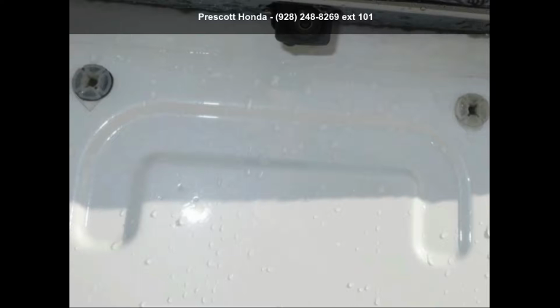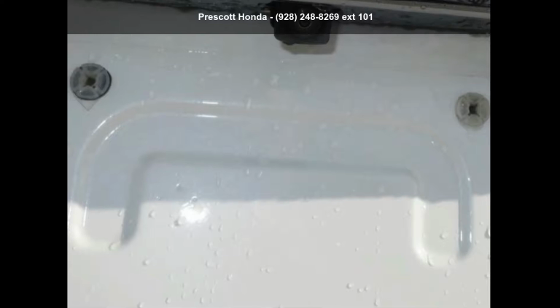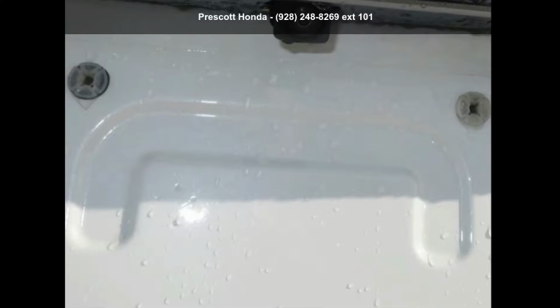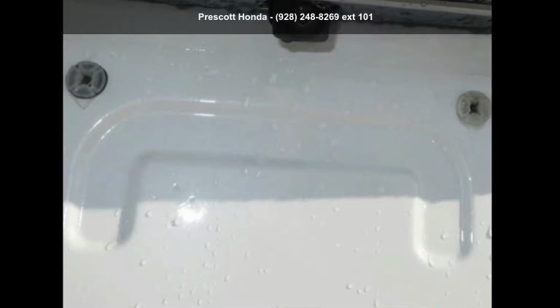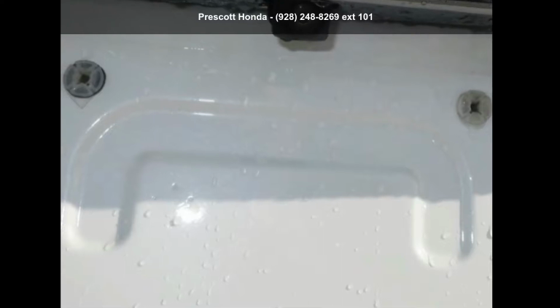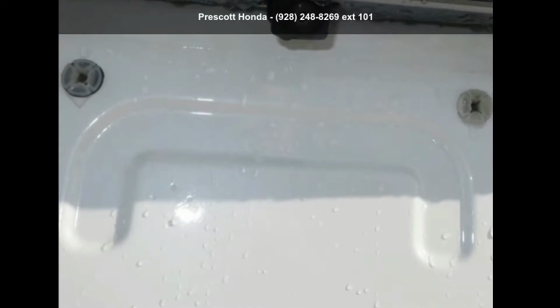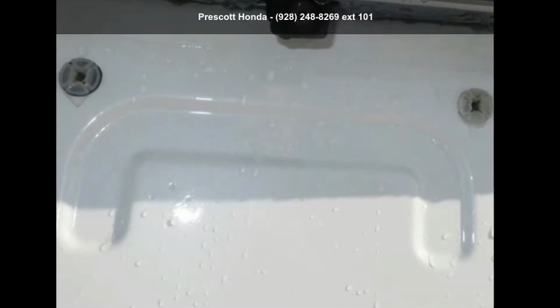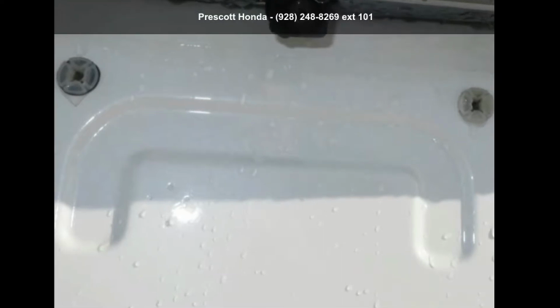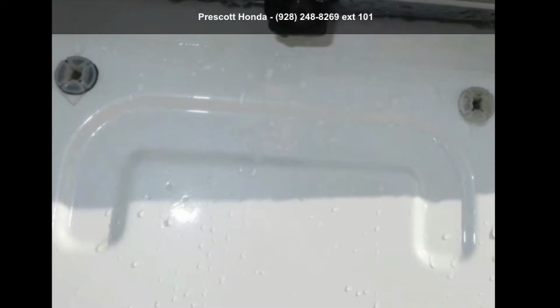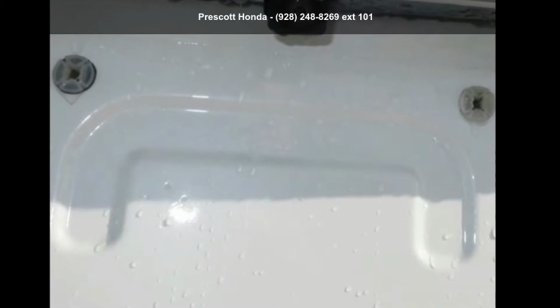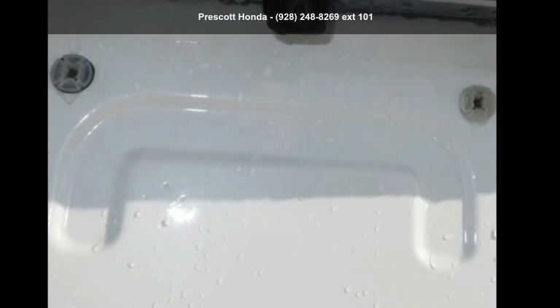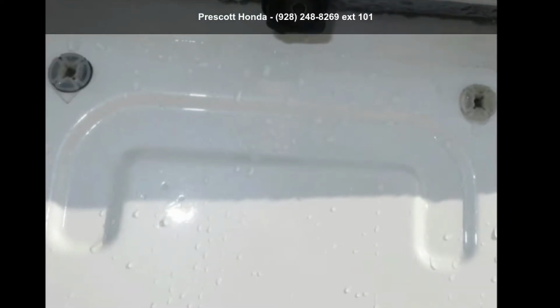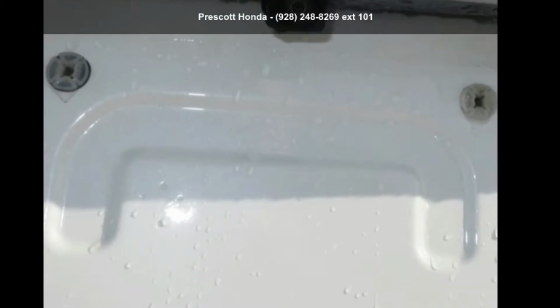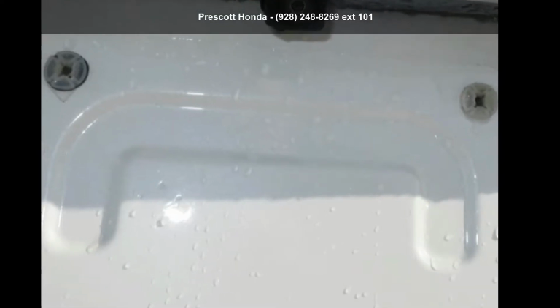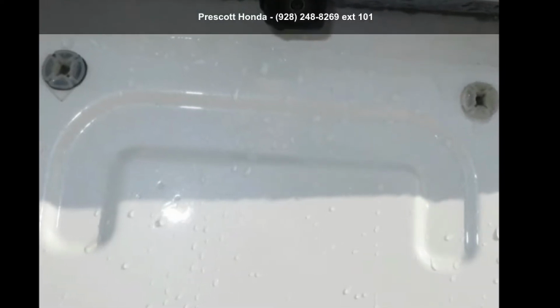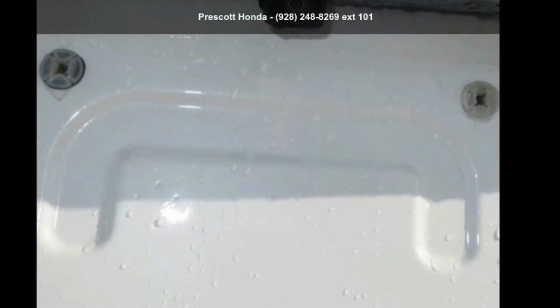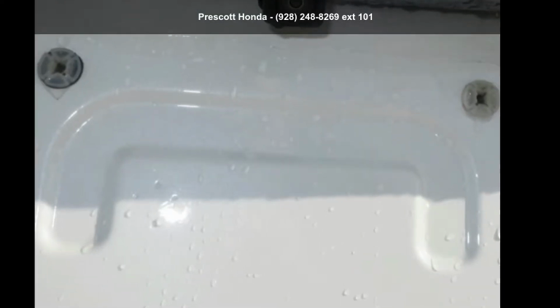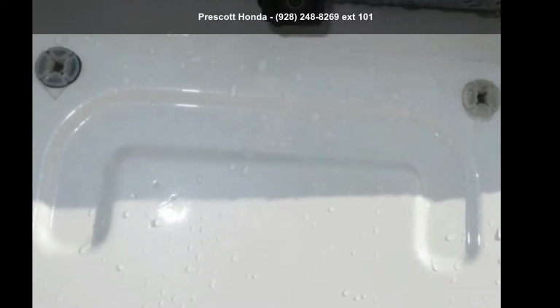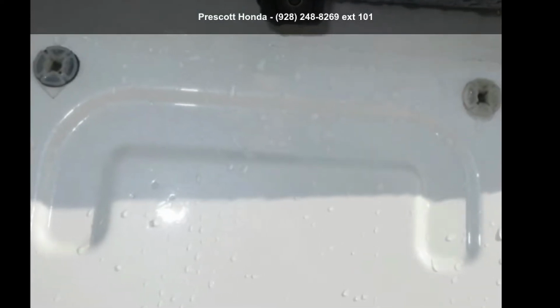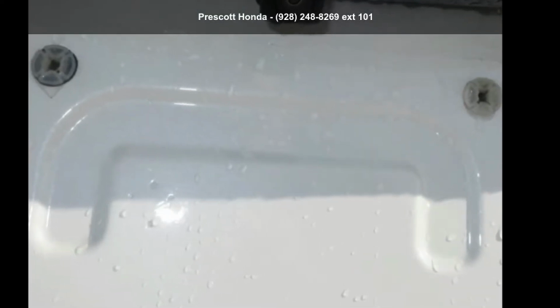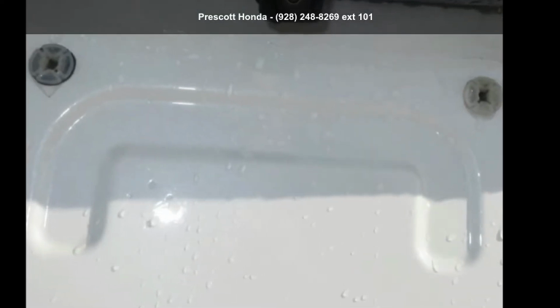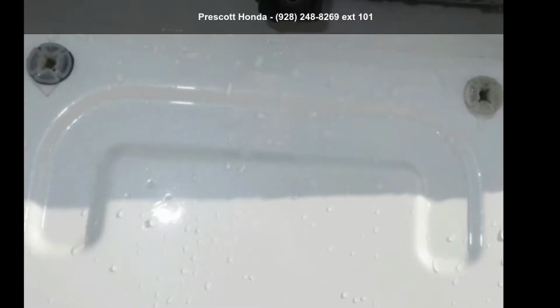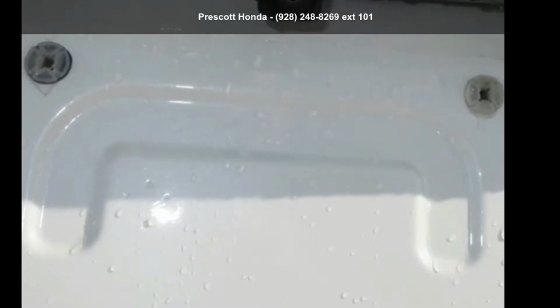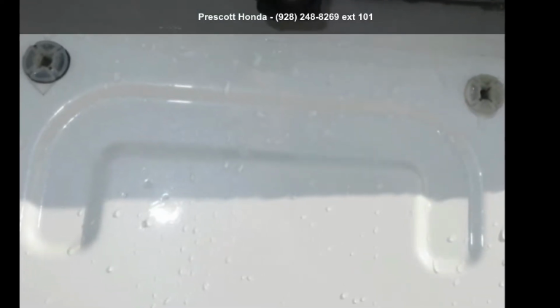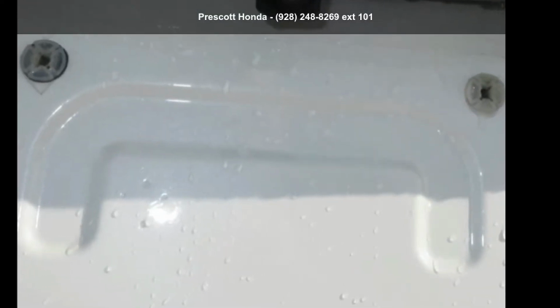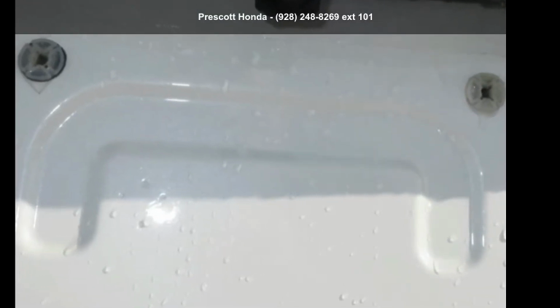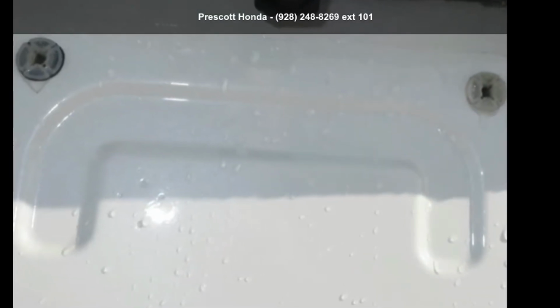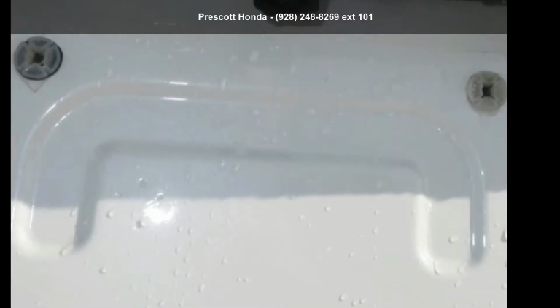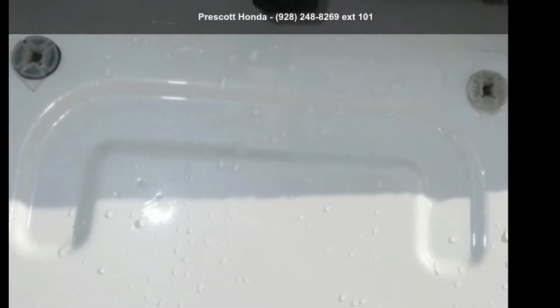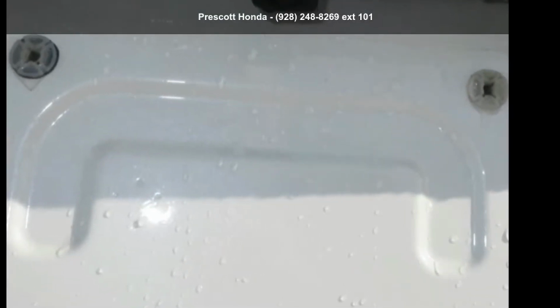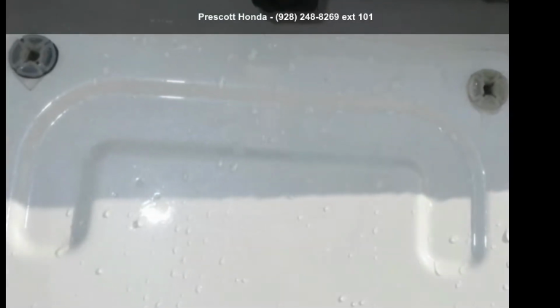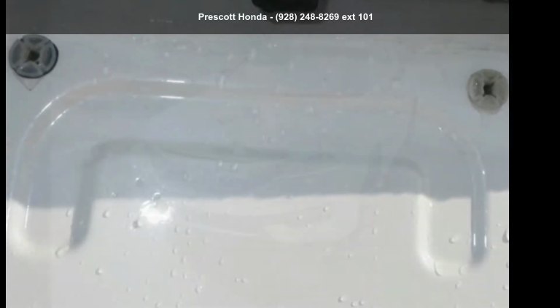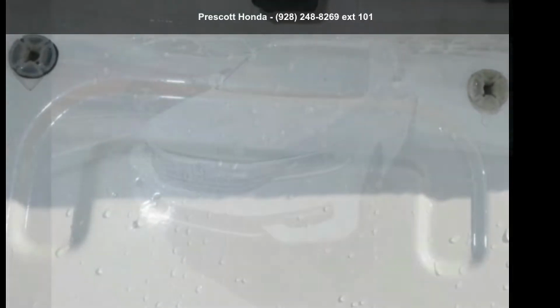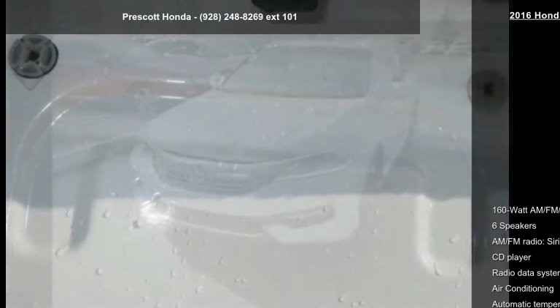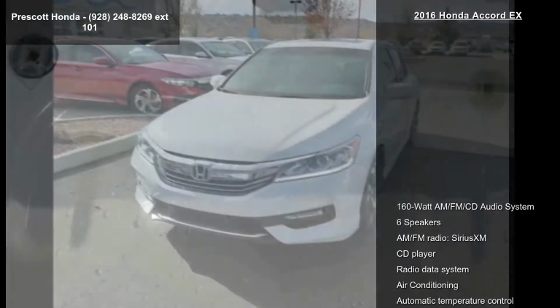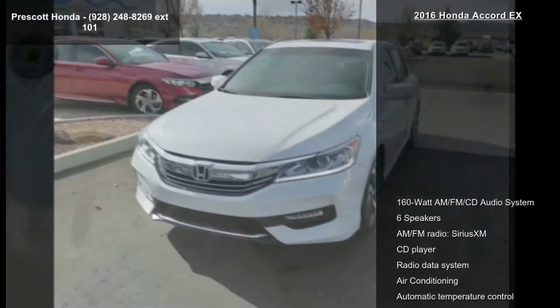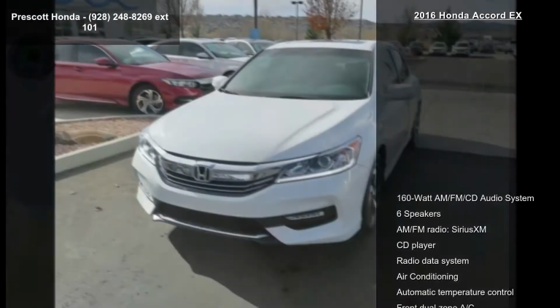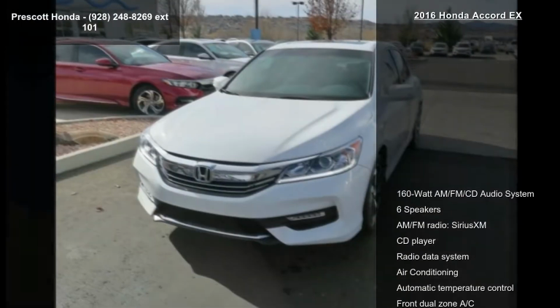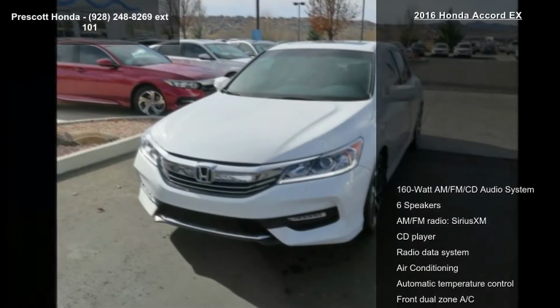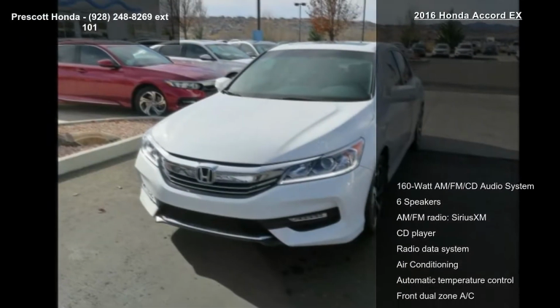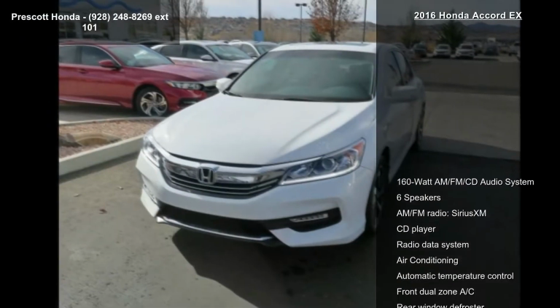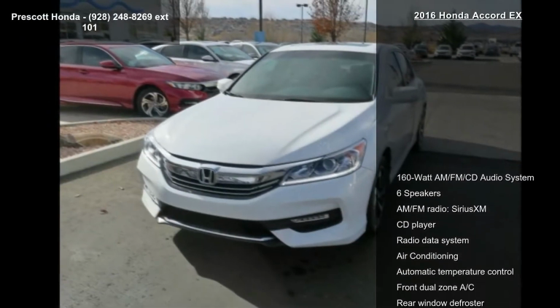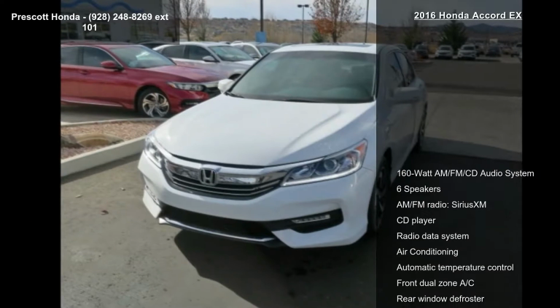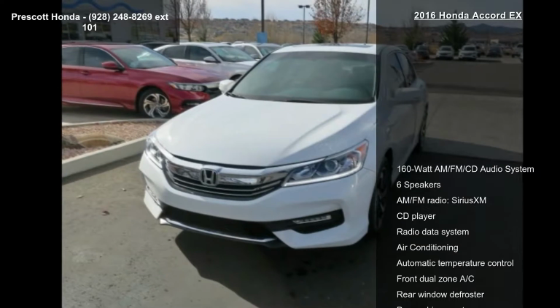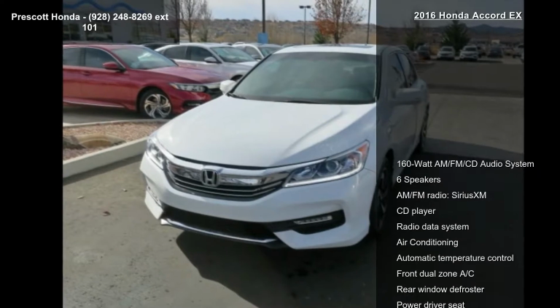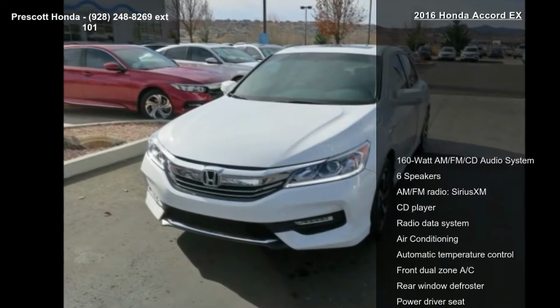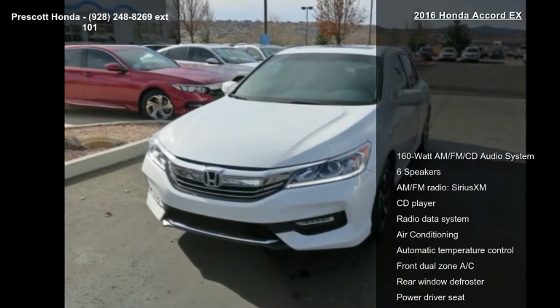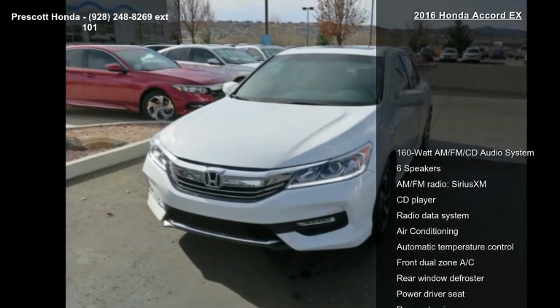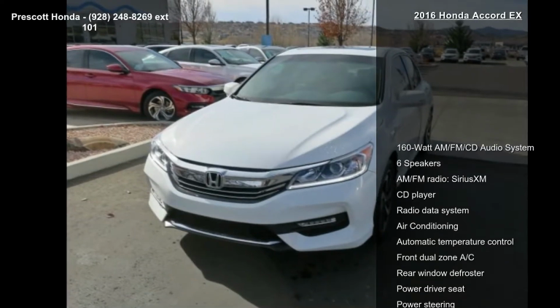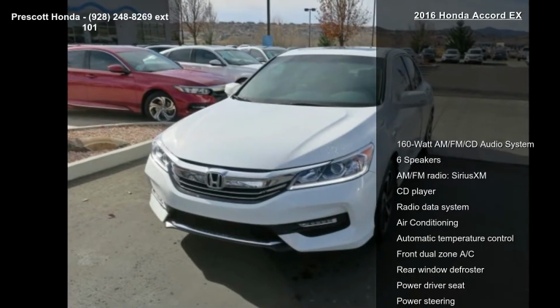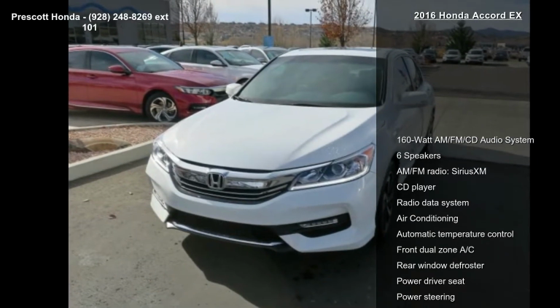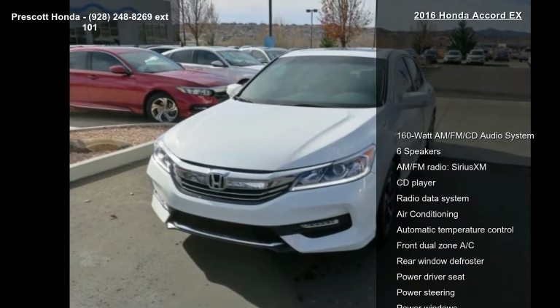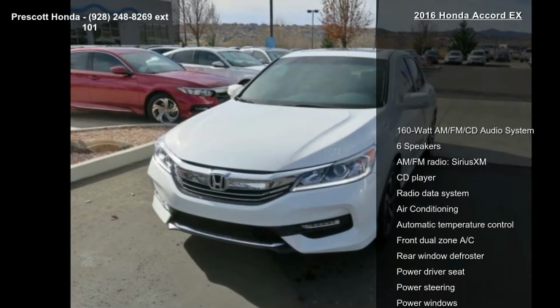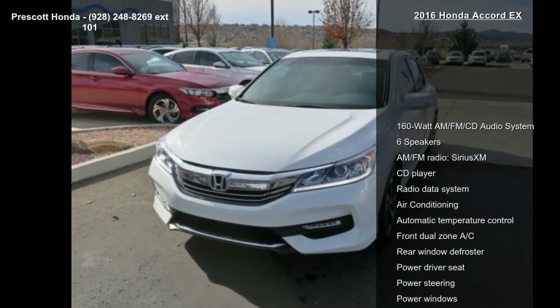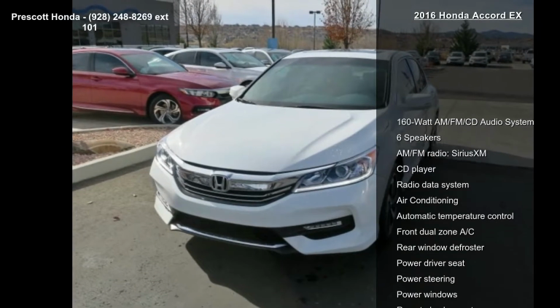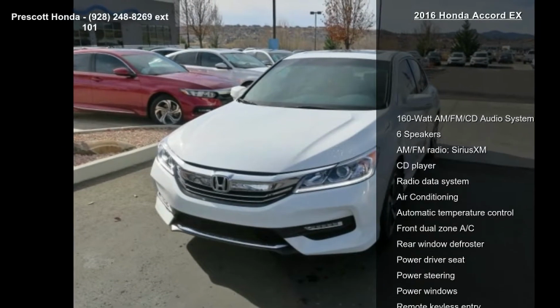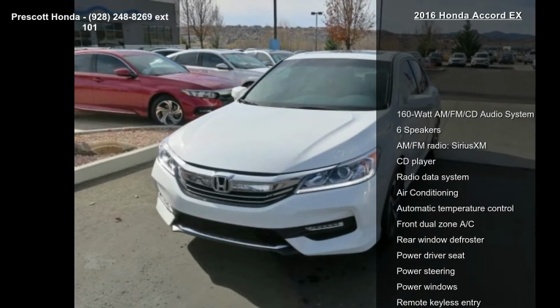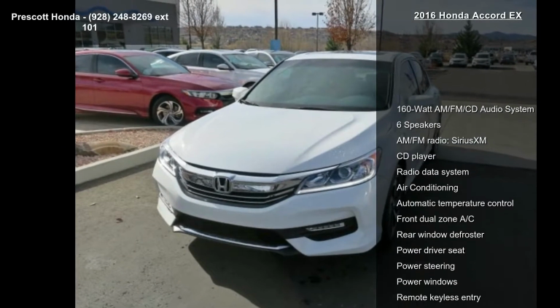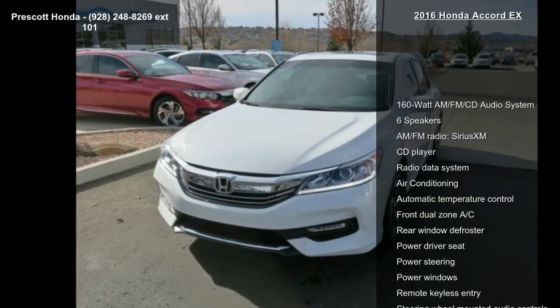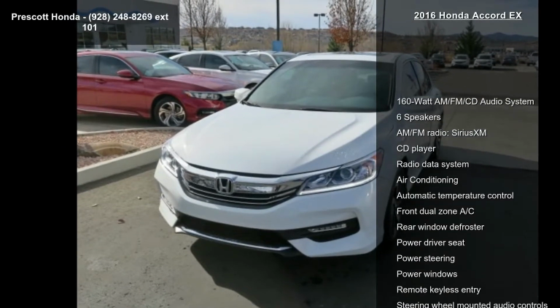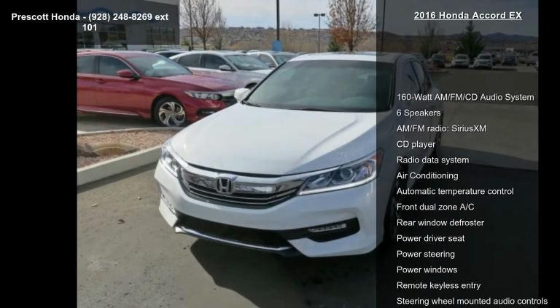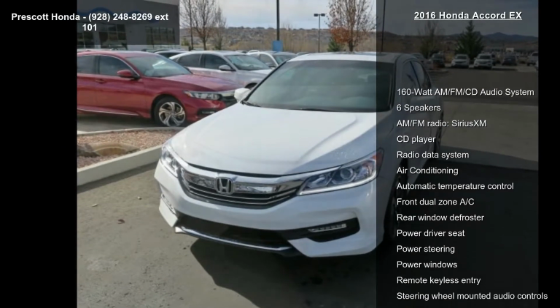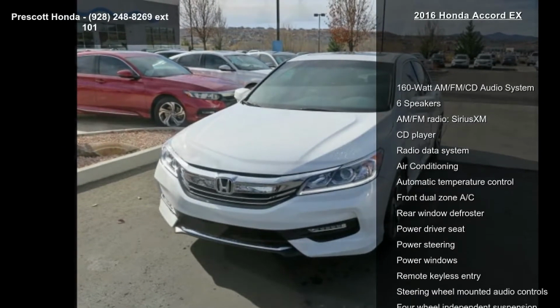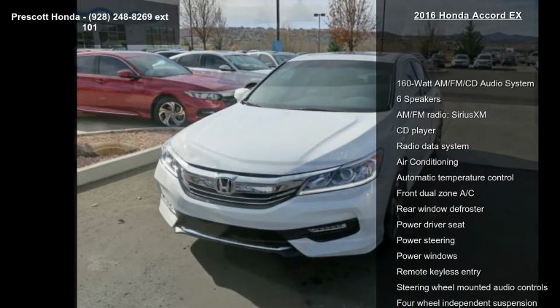Imagine yourself in this Honda 2016 Accord X. If you are looking for a first-rate auto, this one could be yours today.